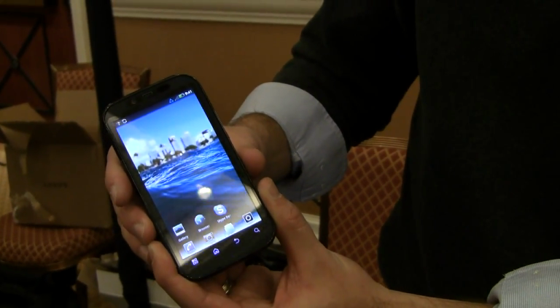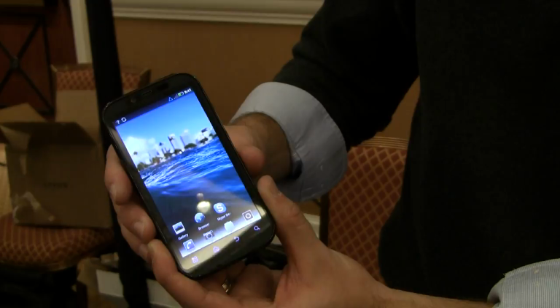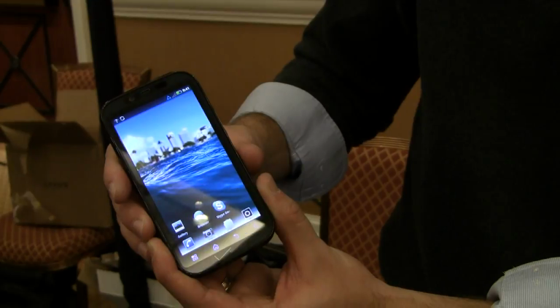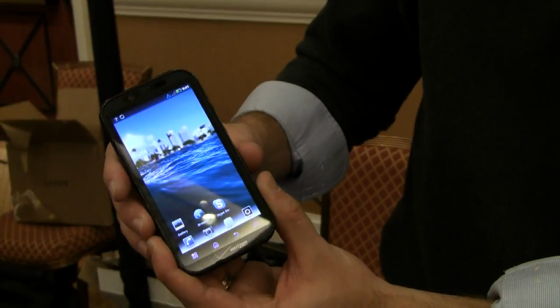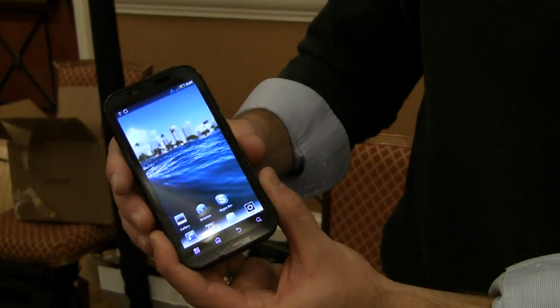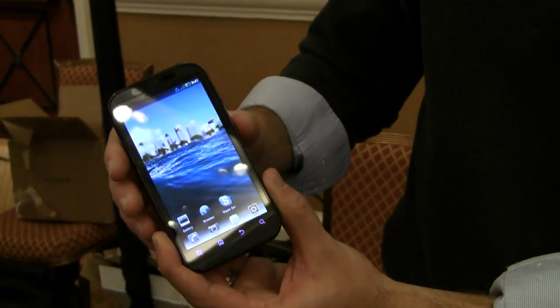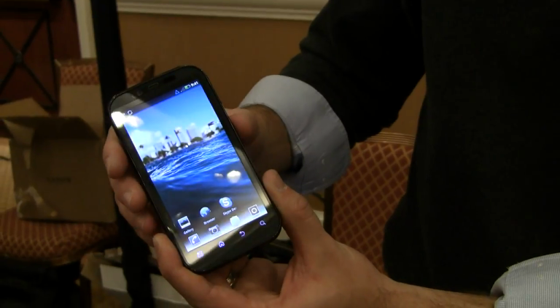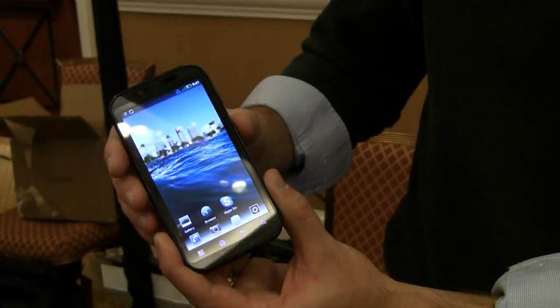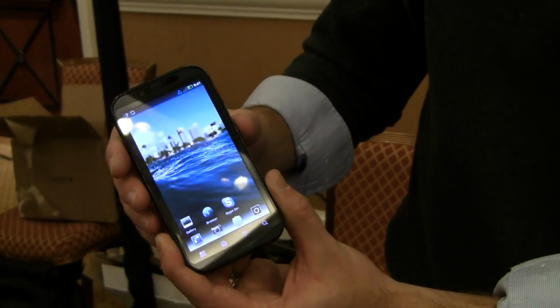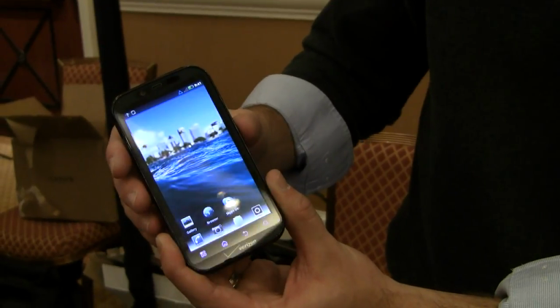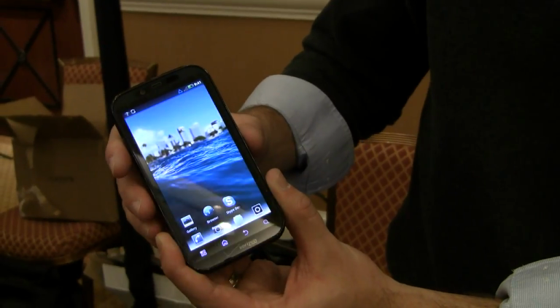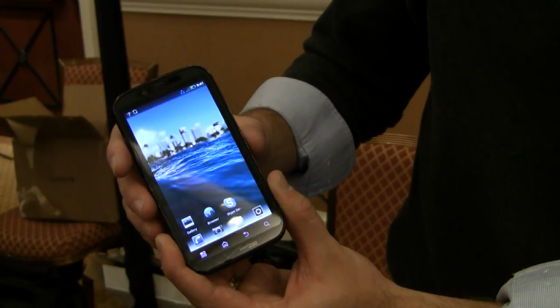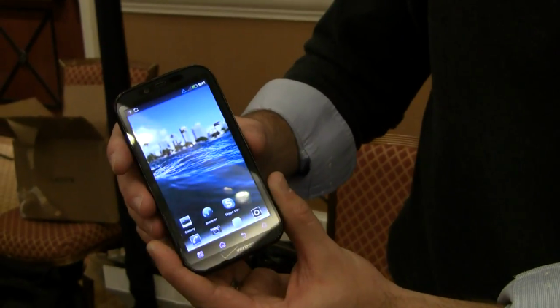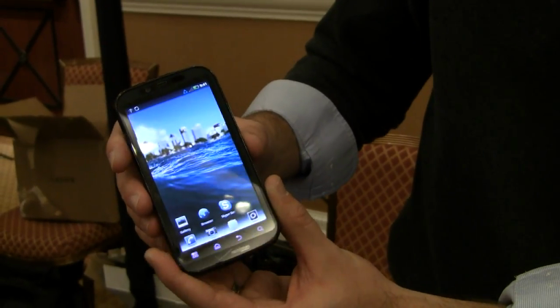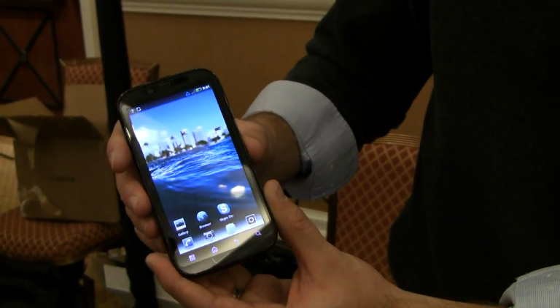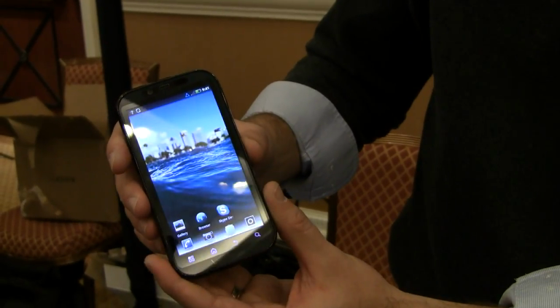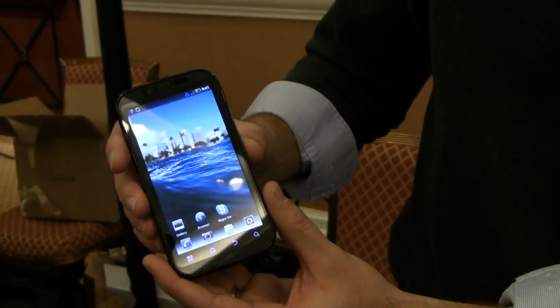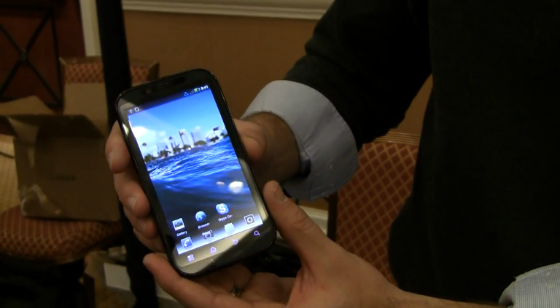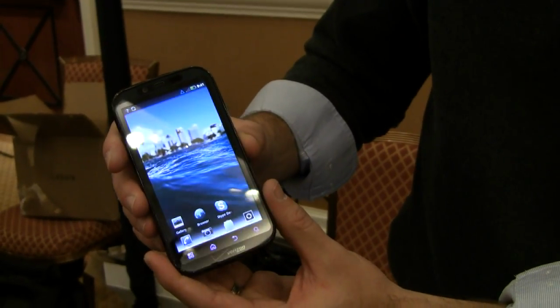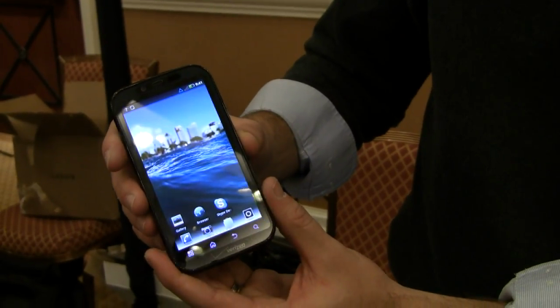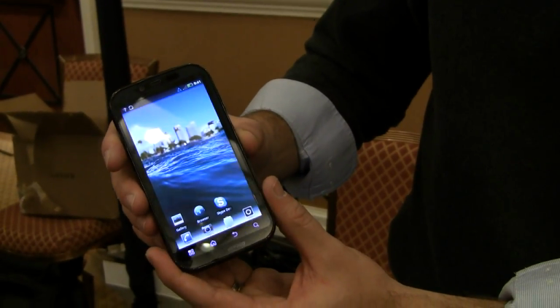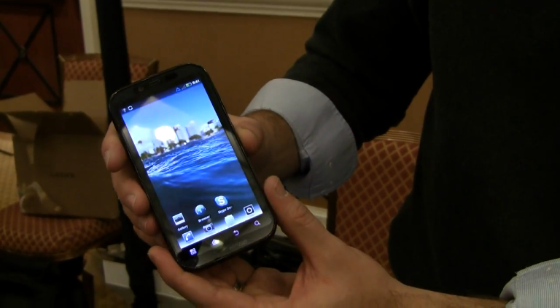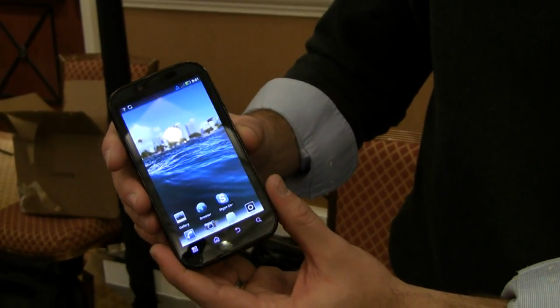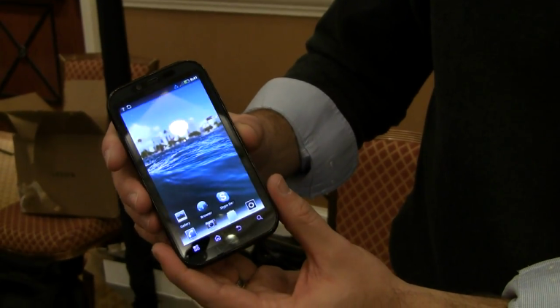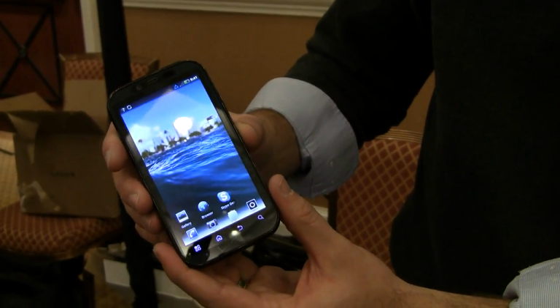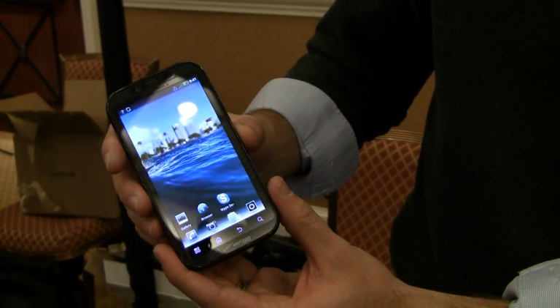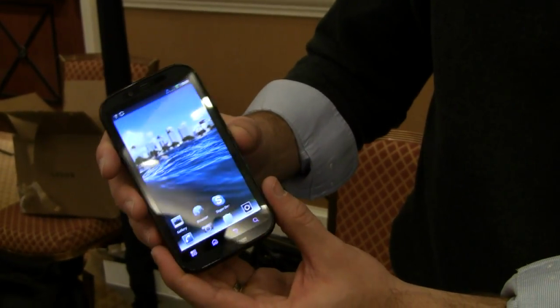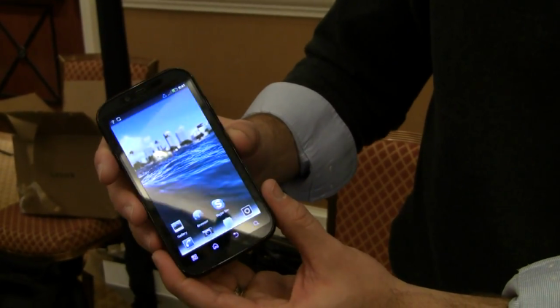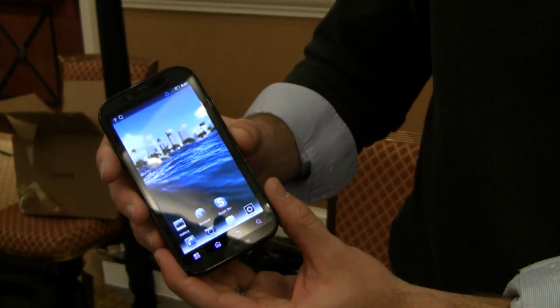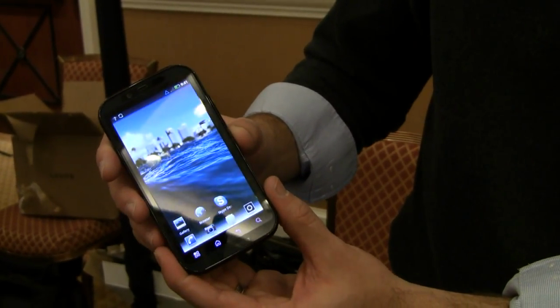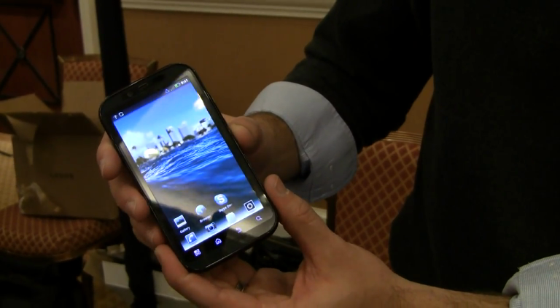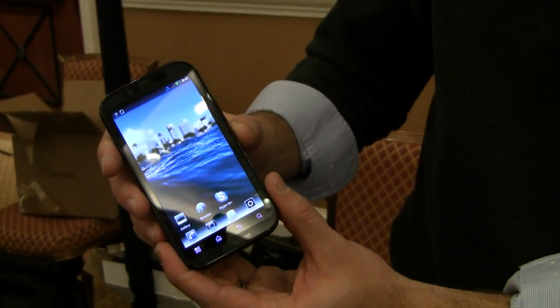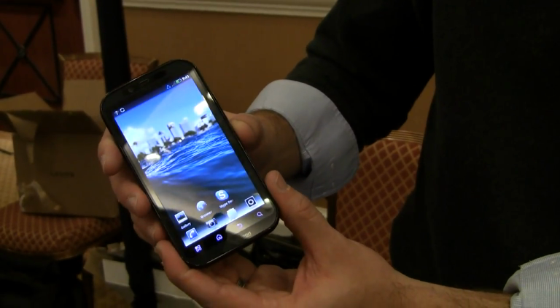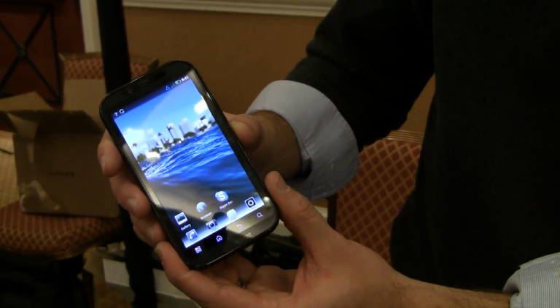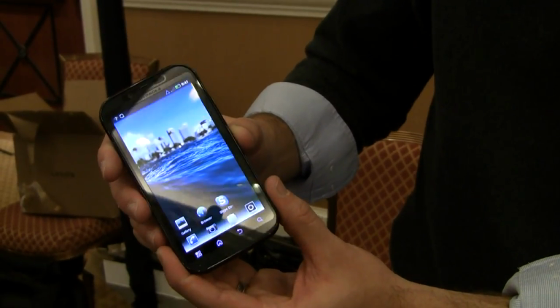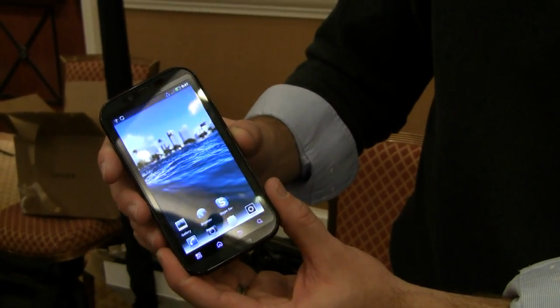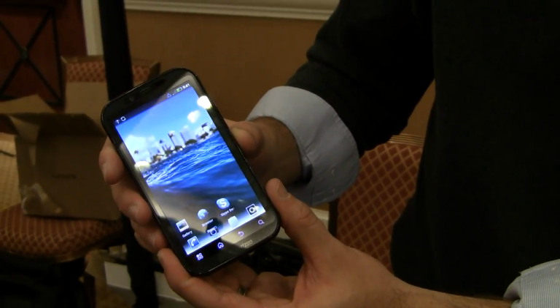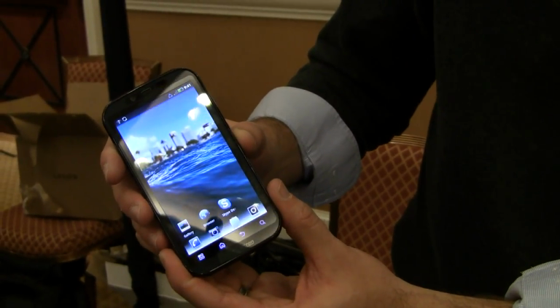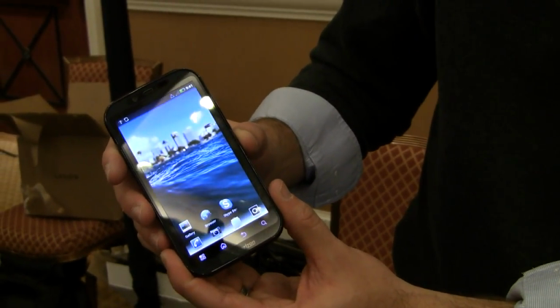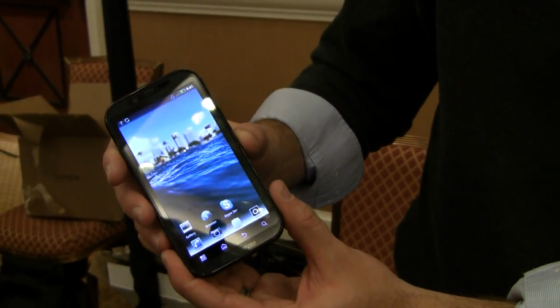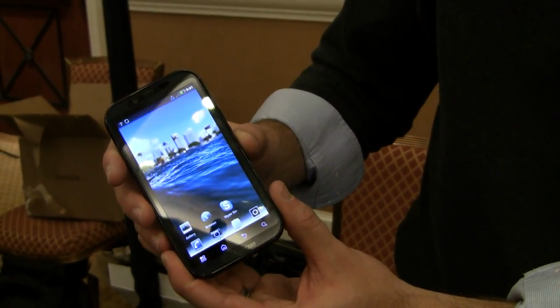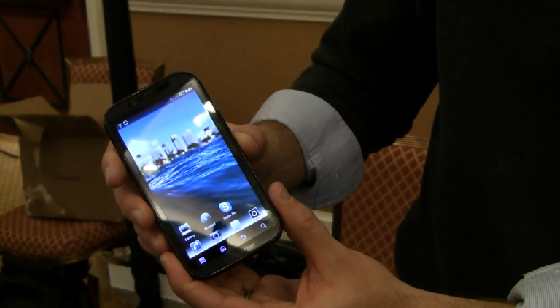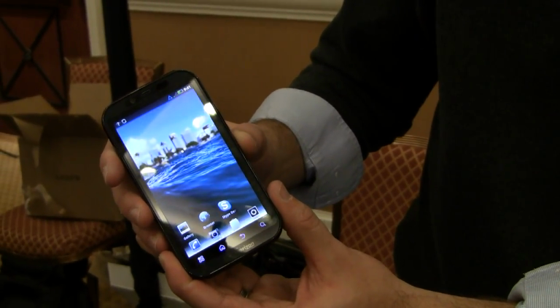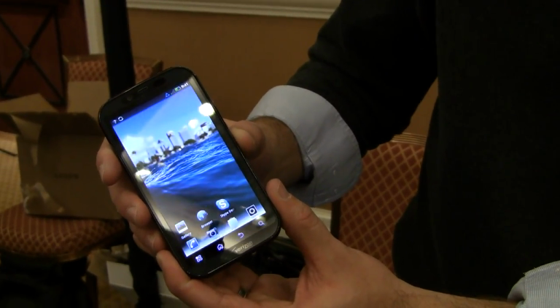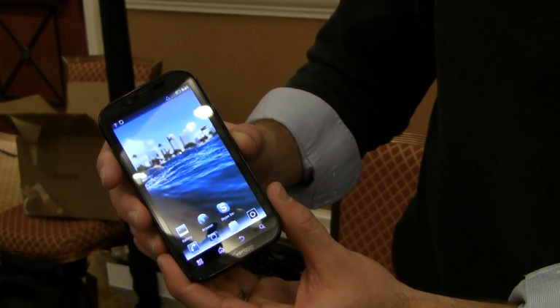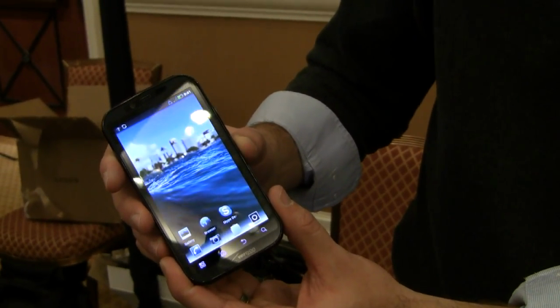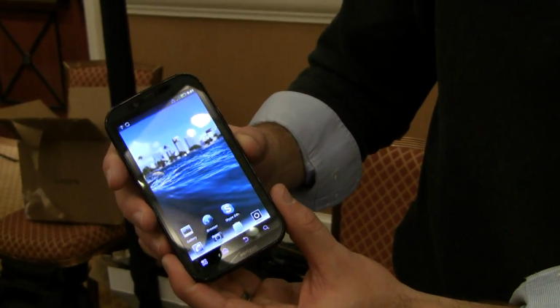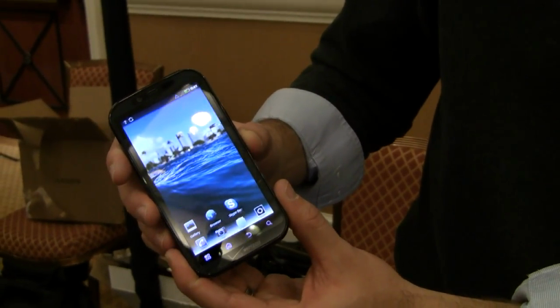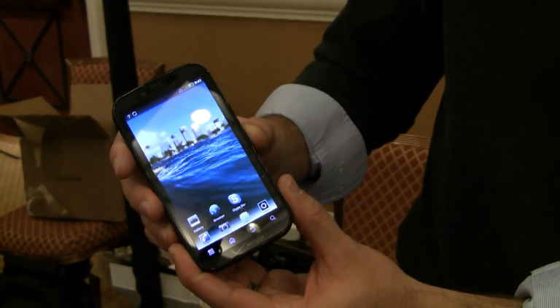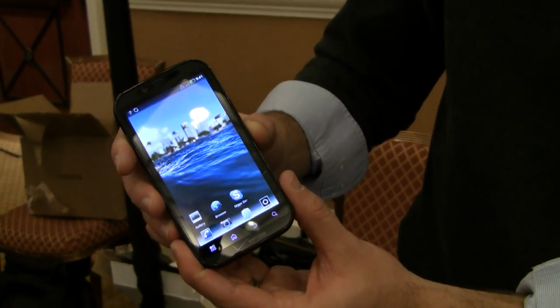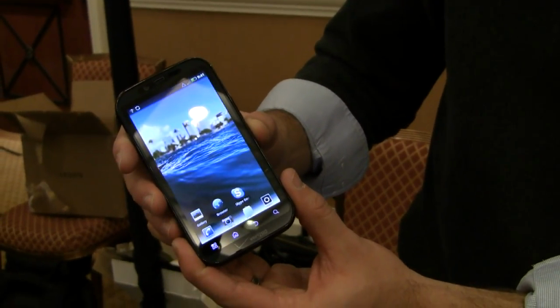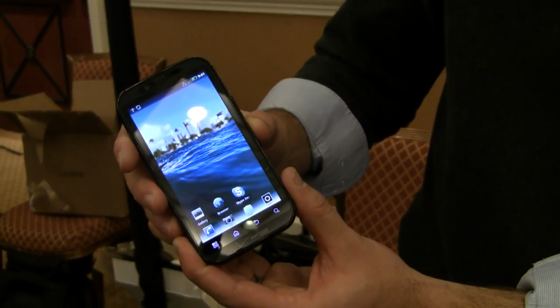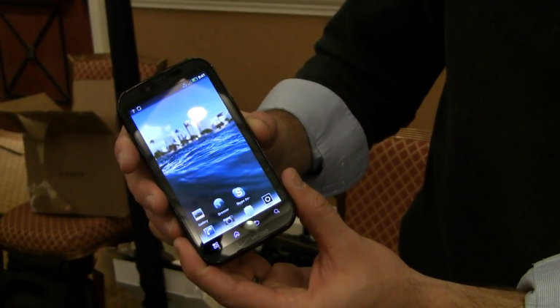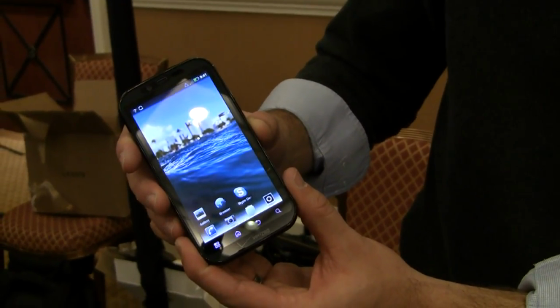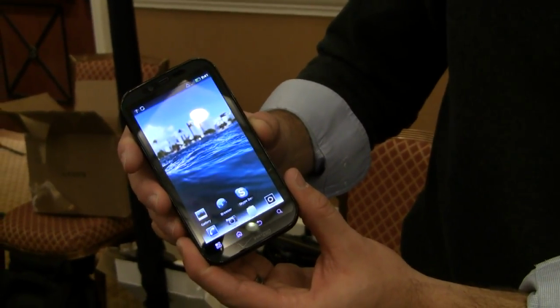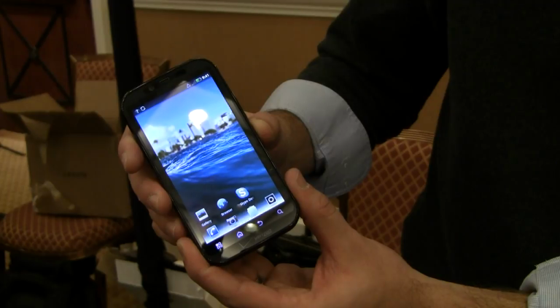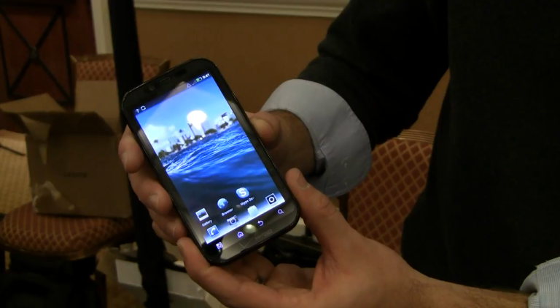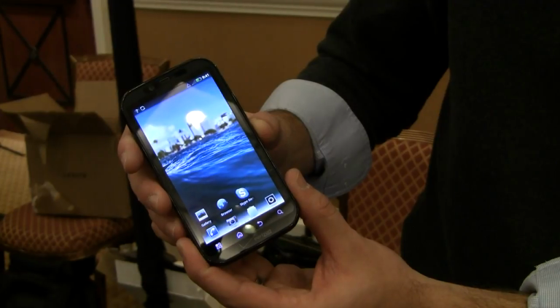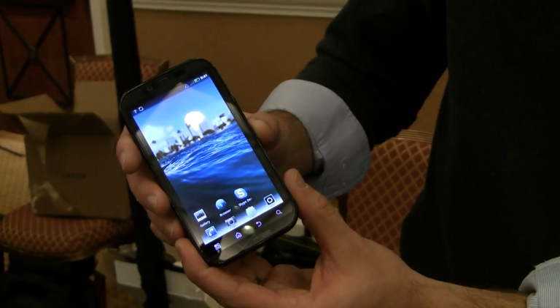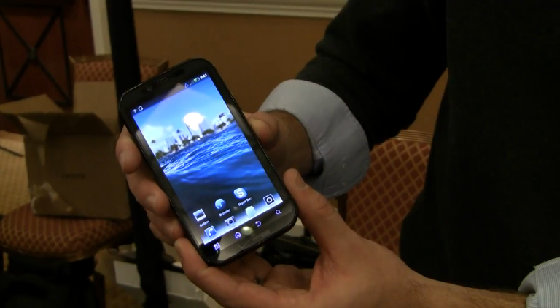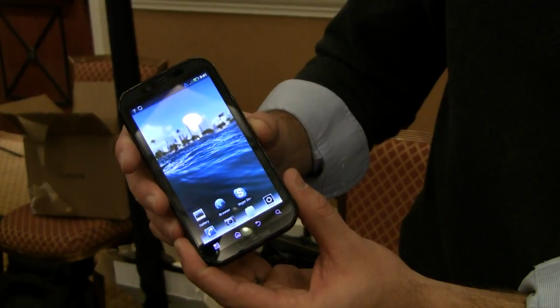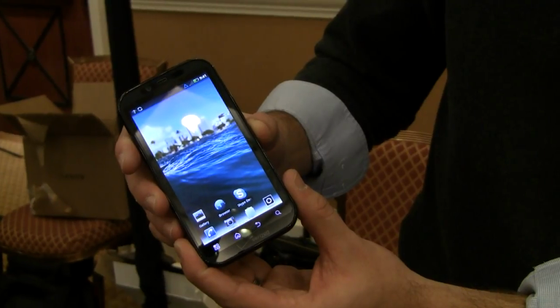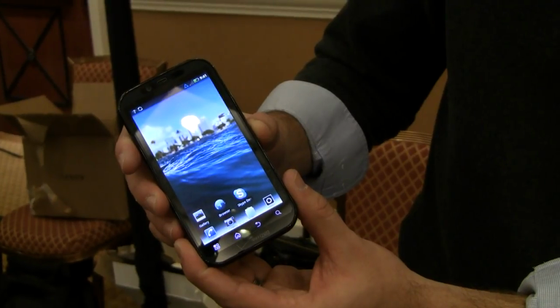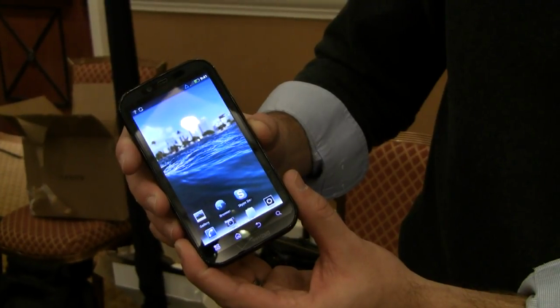So overall, a really incredible phone coming out on Verizon. Sounds good — thanks for your time.